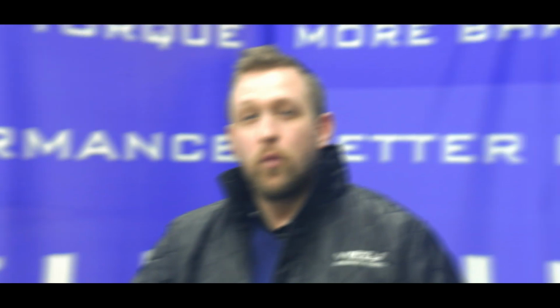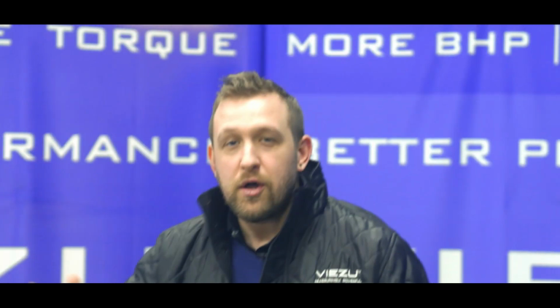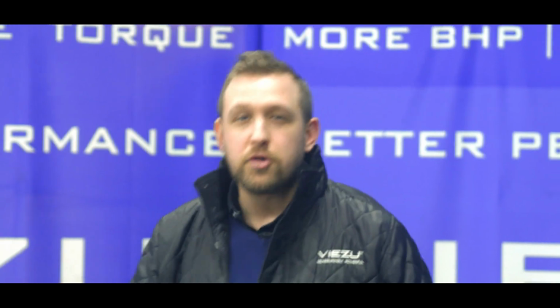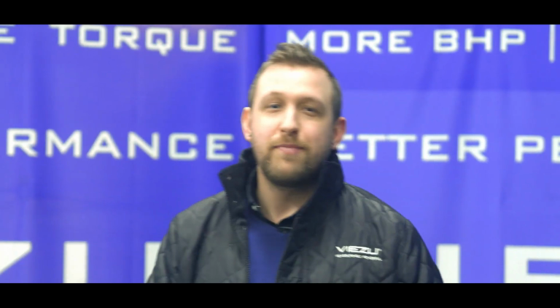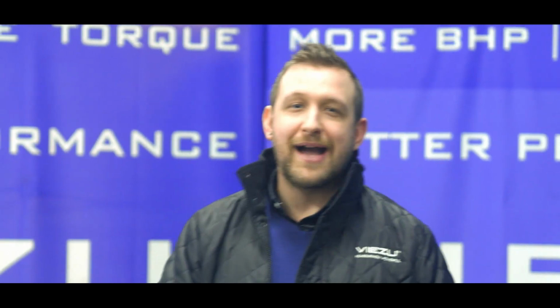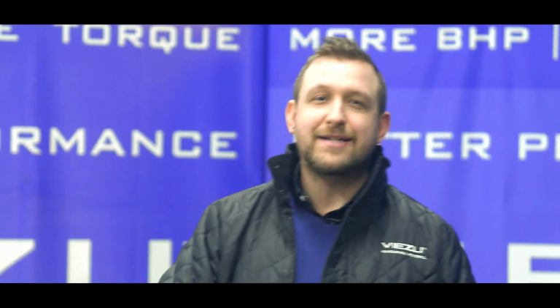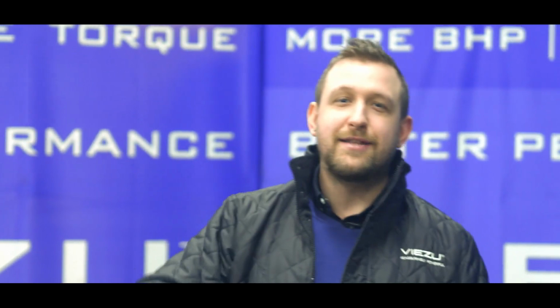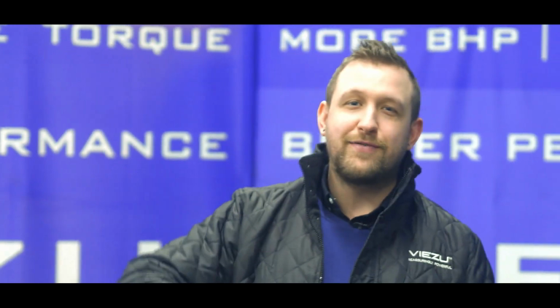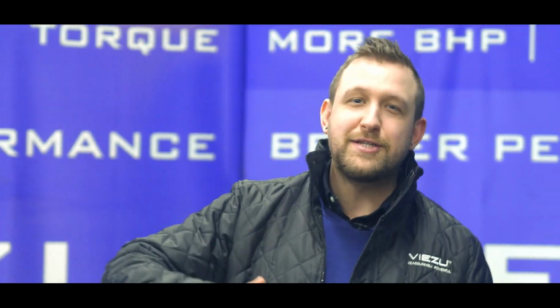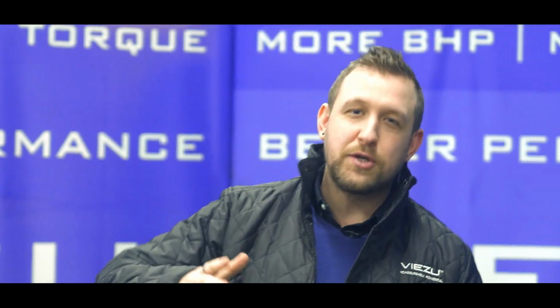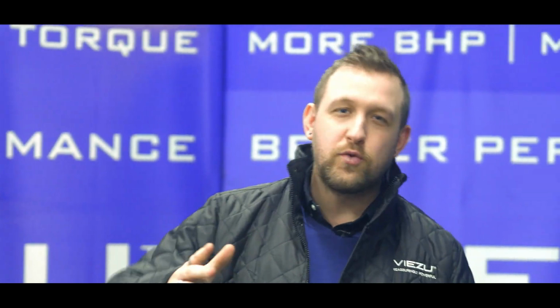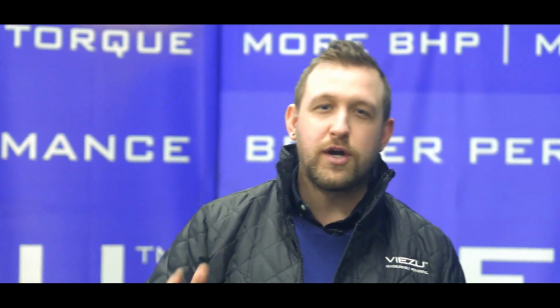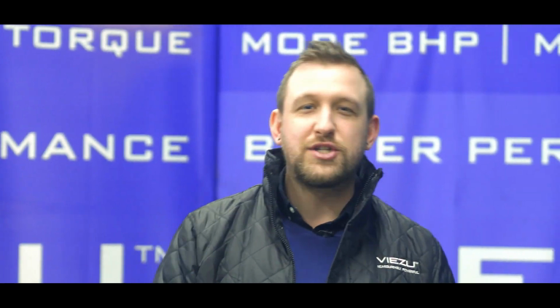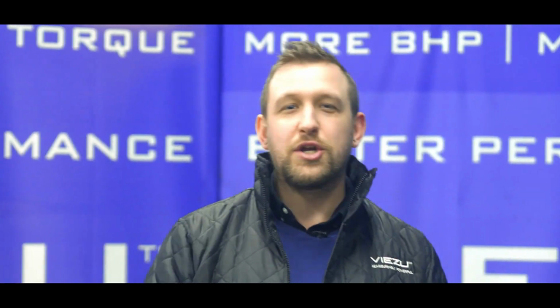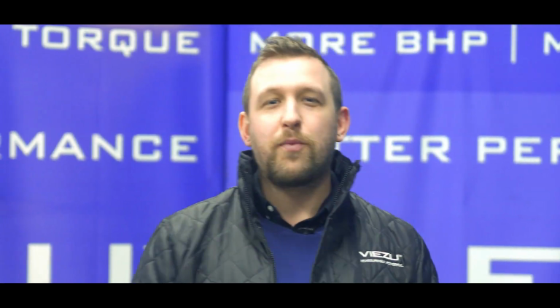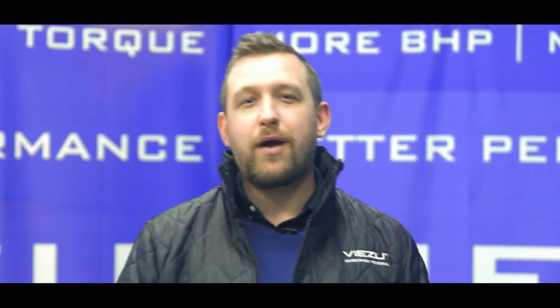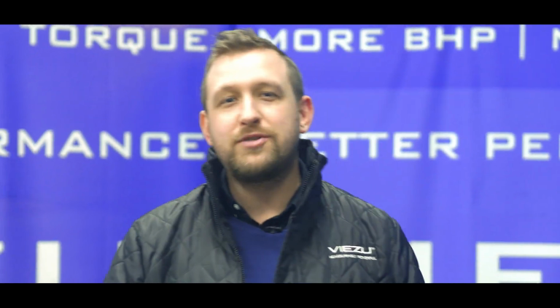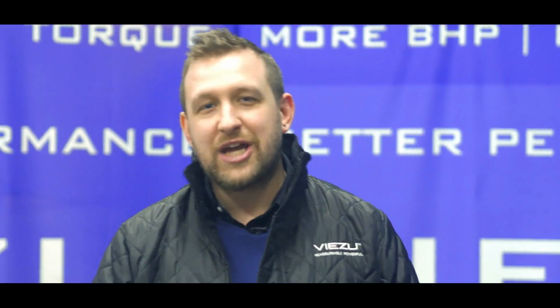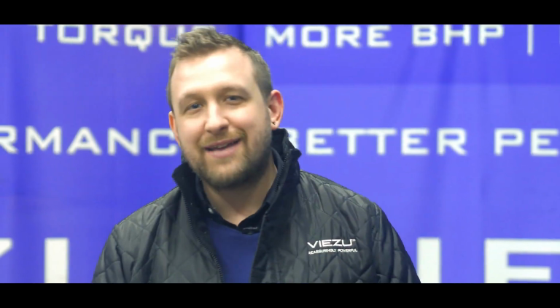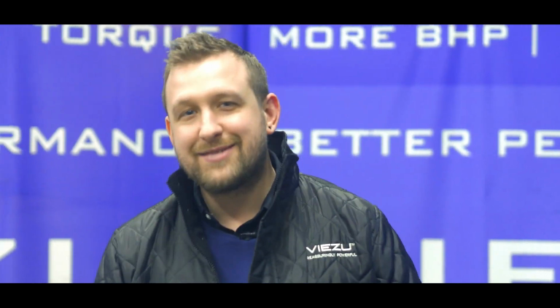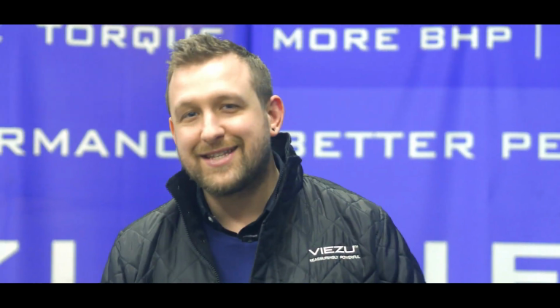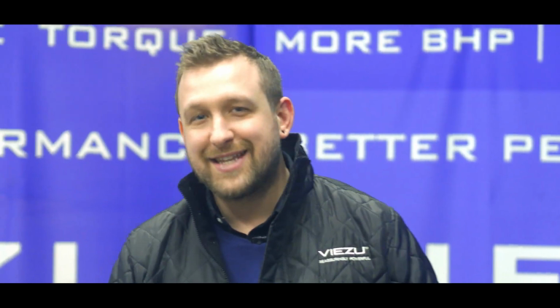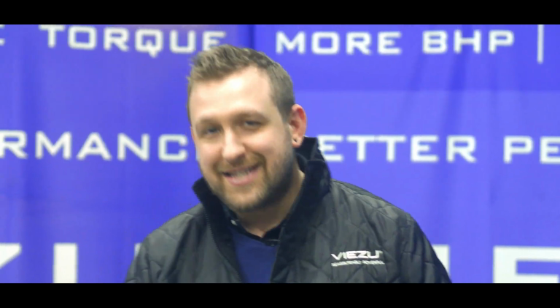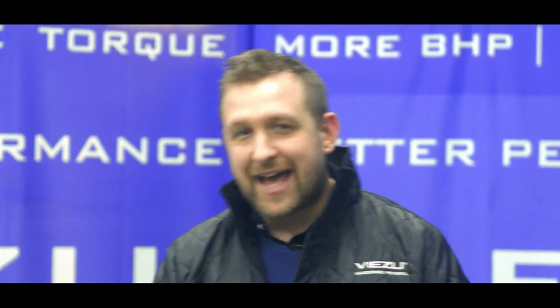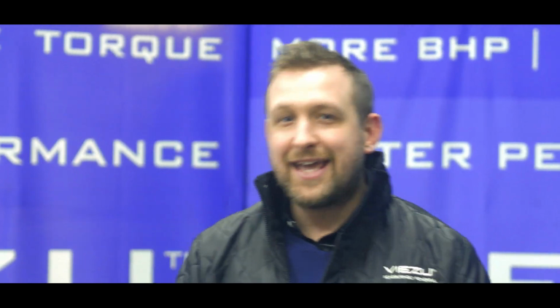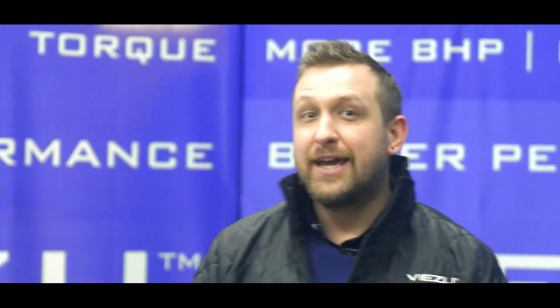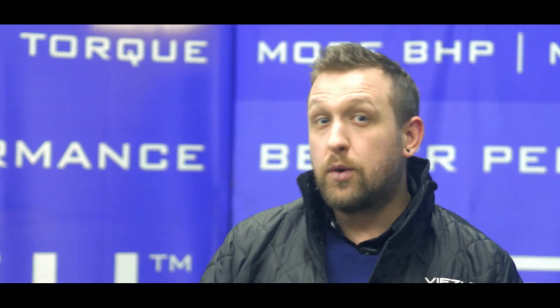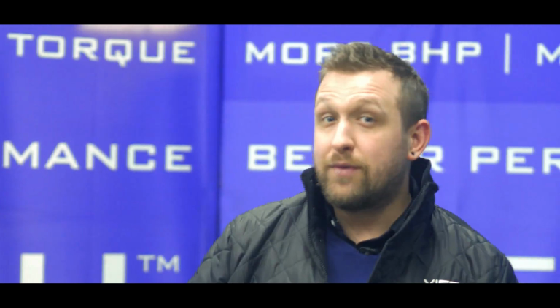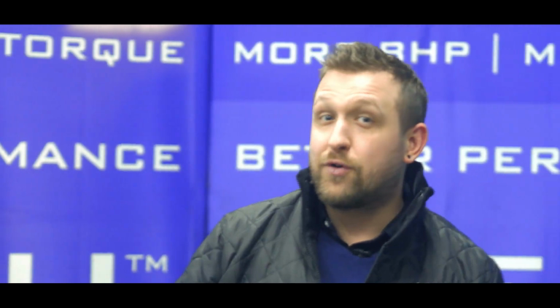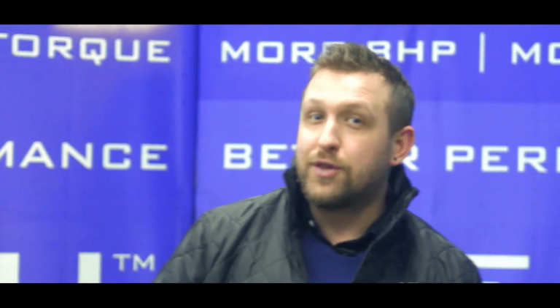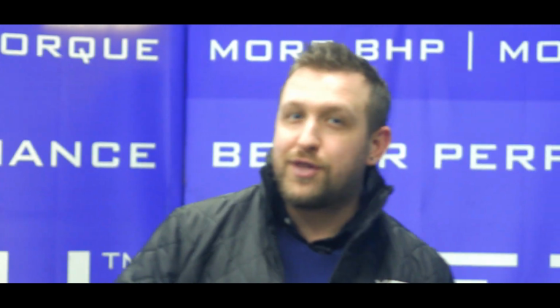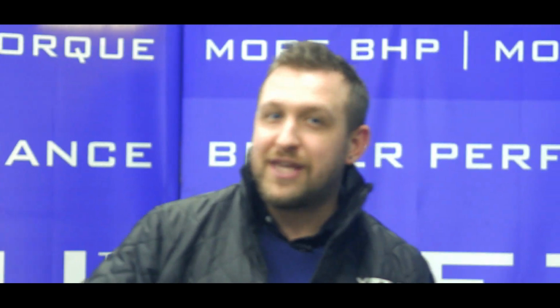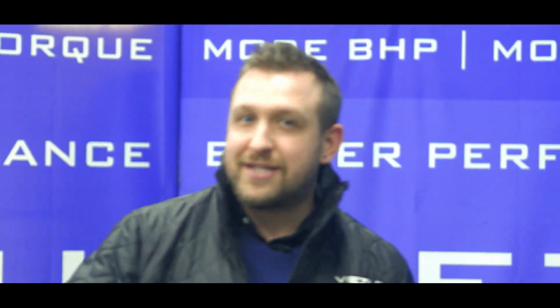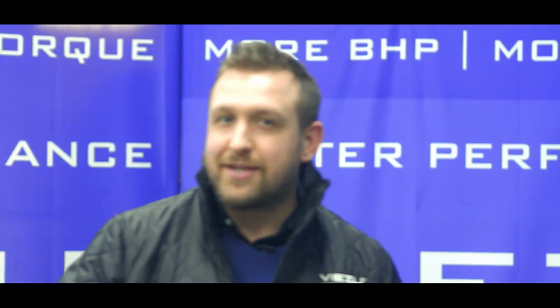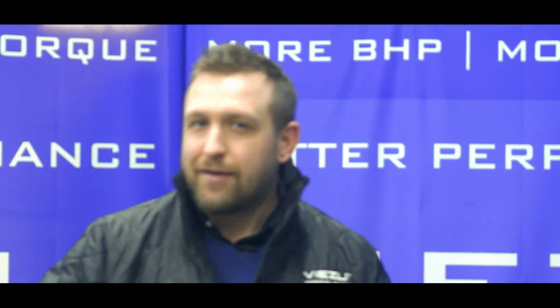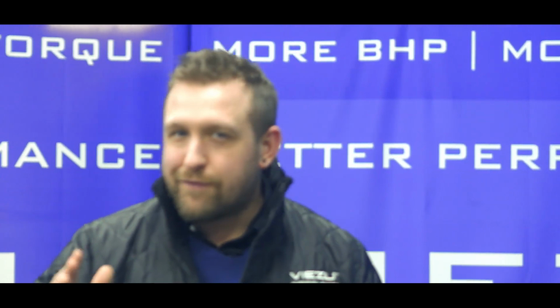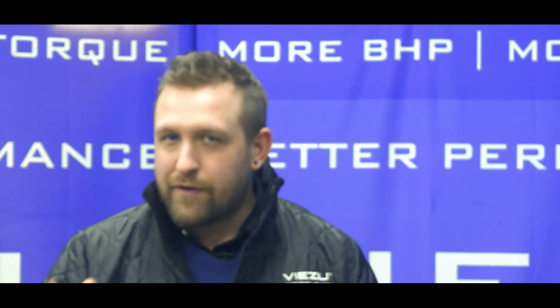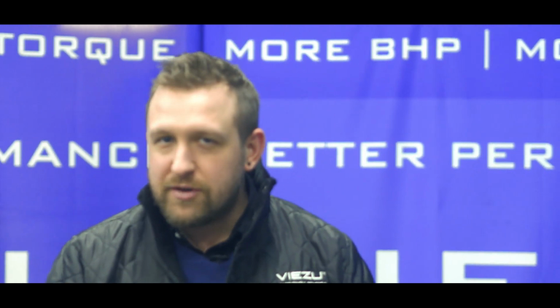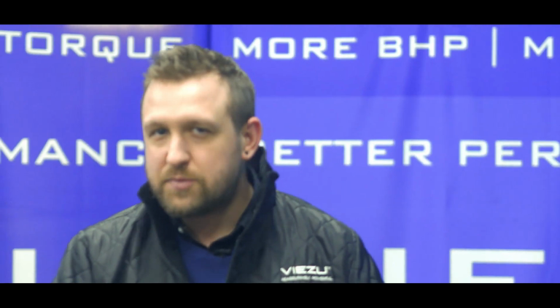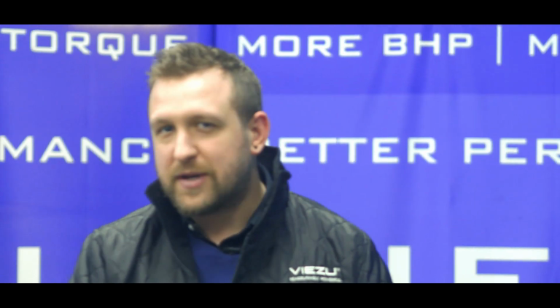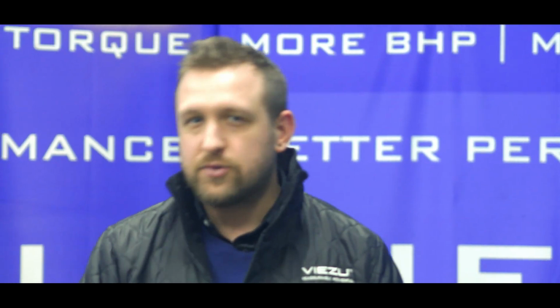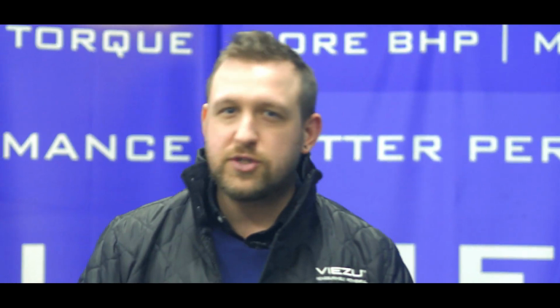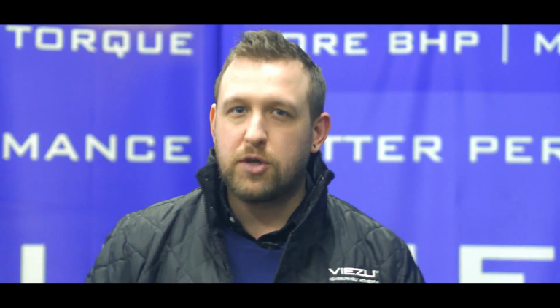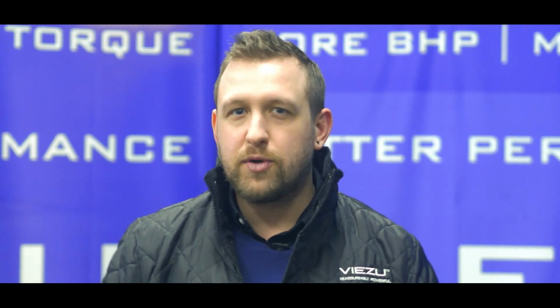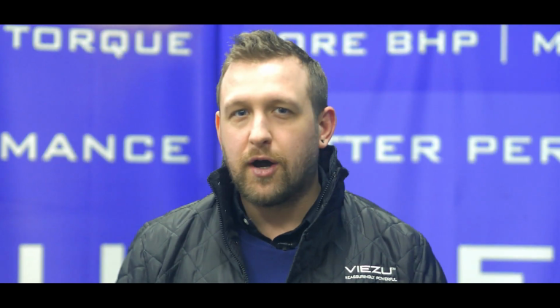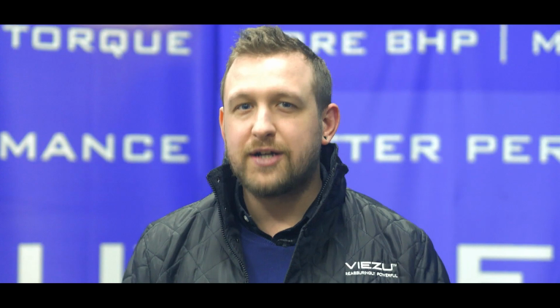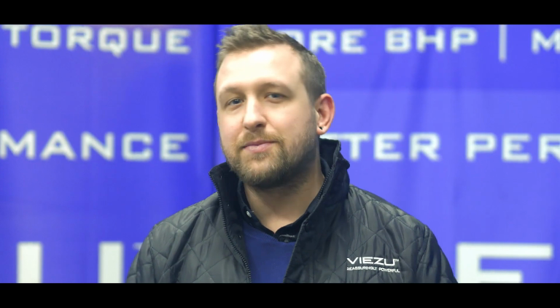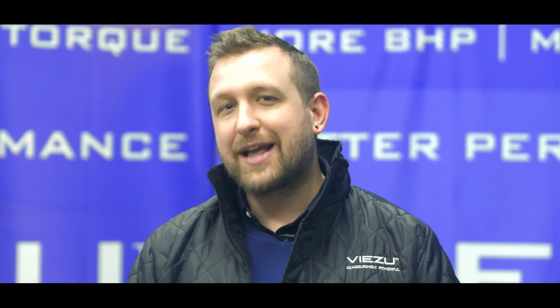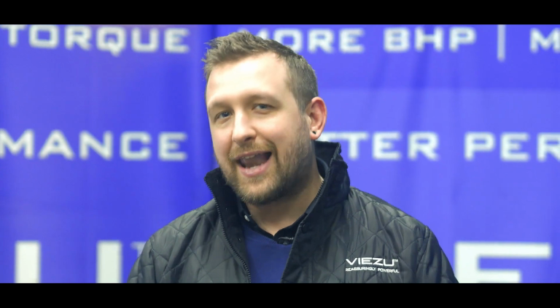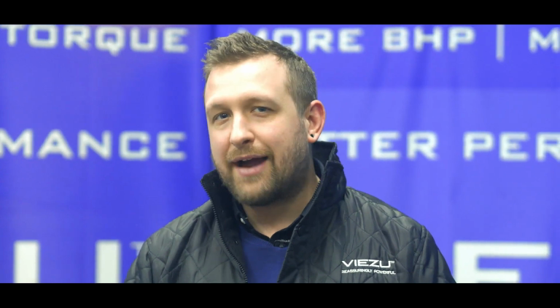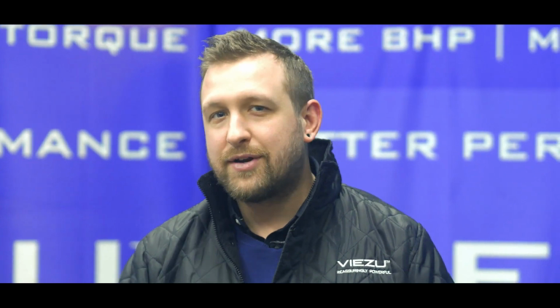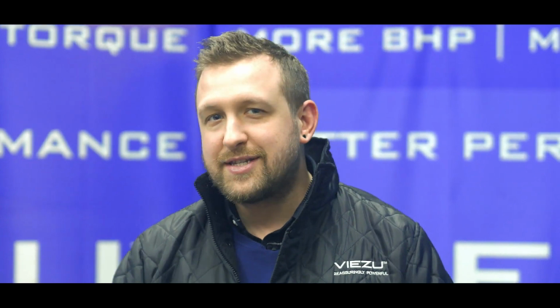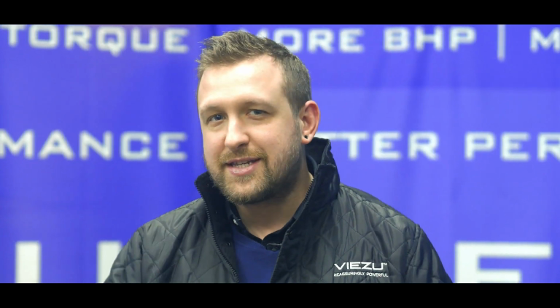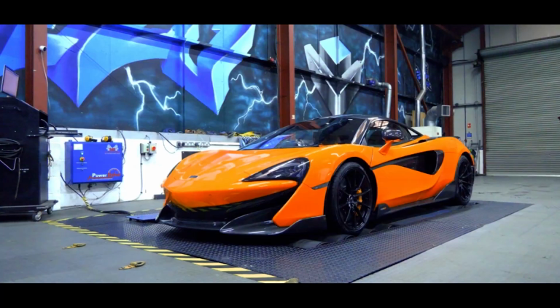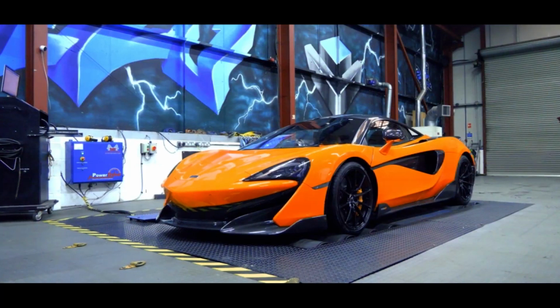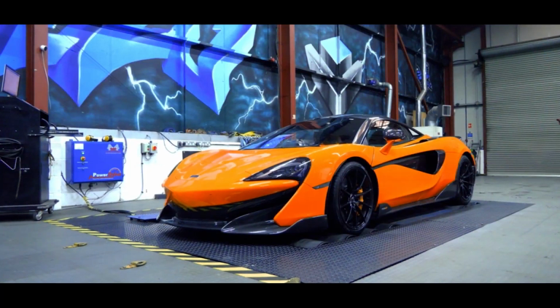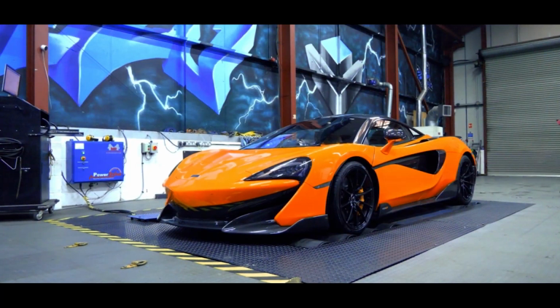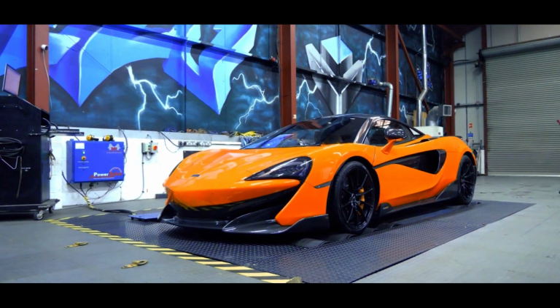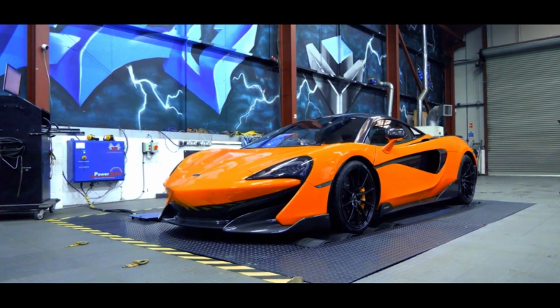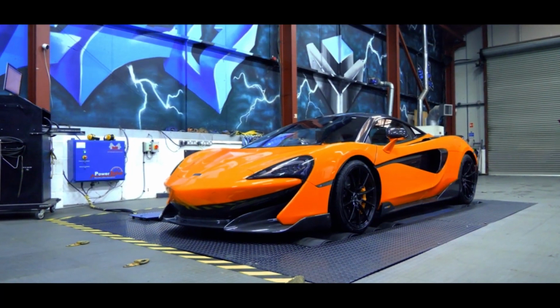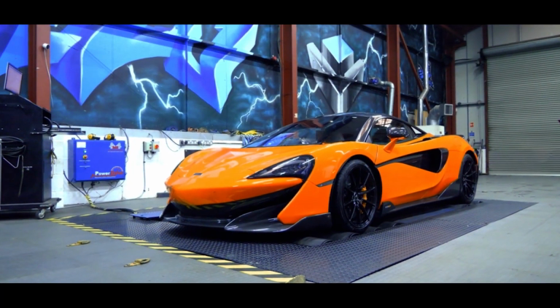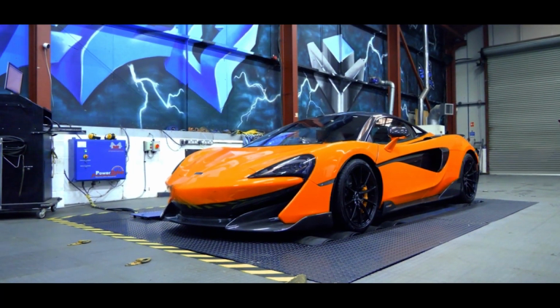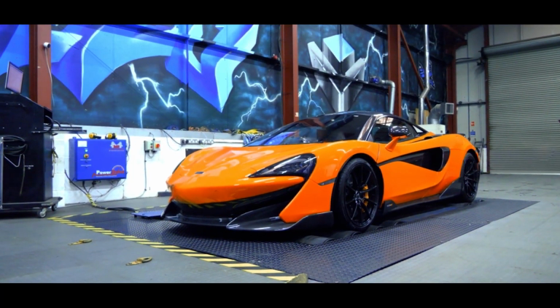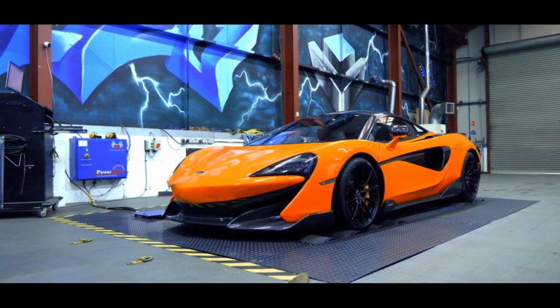Welcome back to the Vizu Workshop. I'm James and today we've got this very special supercar — it's a McLaren 600LT.